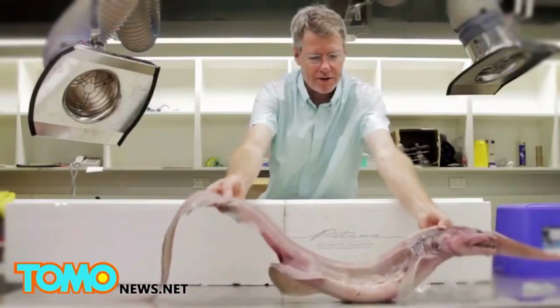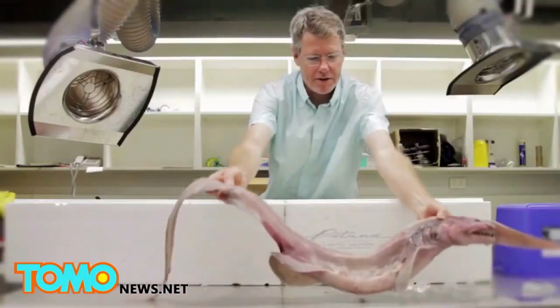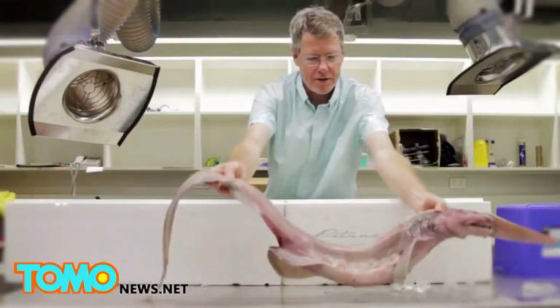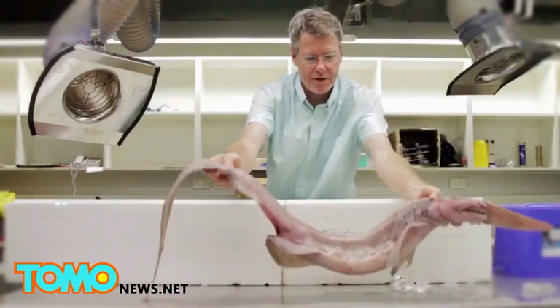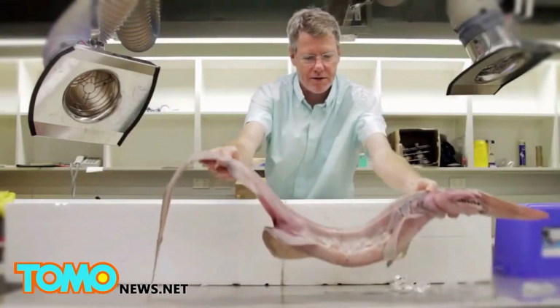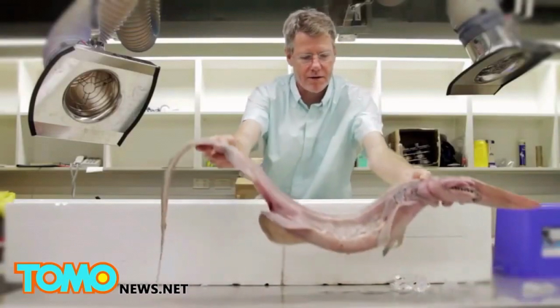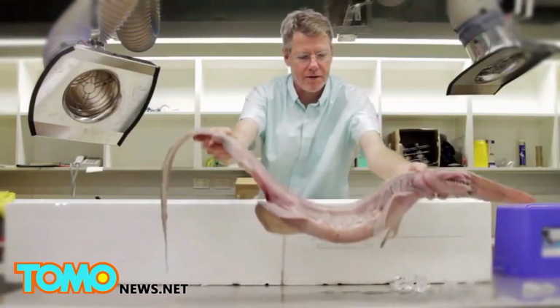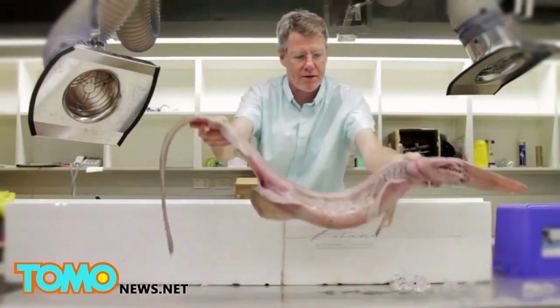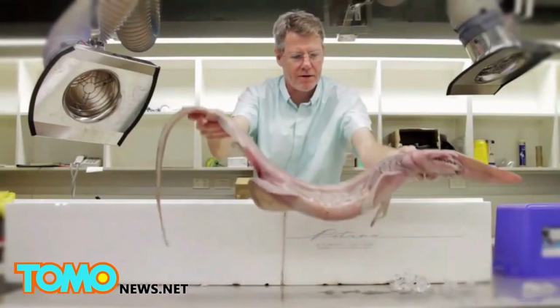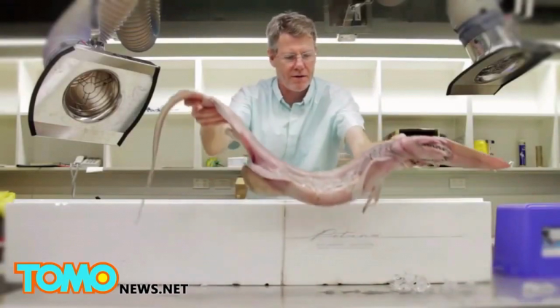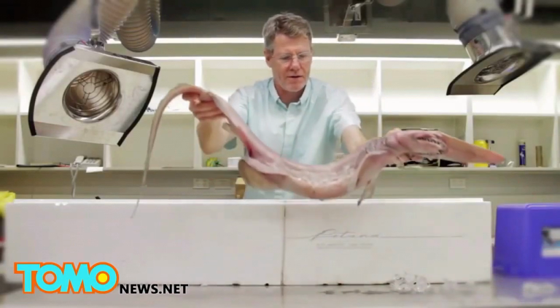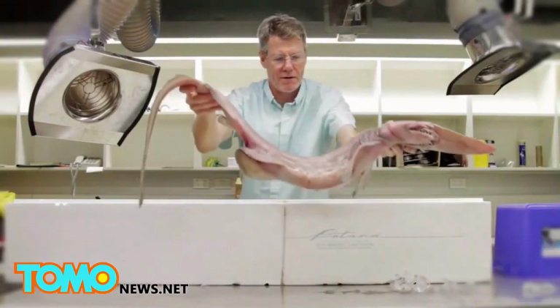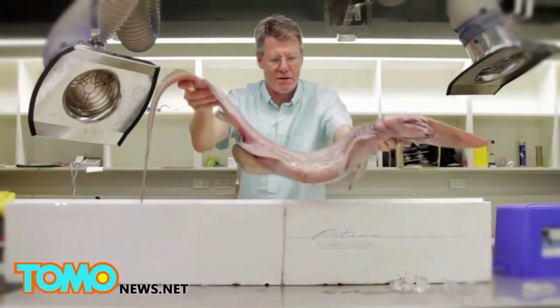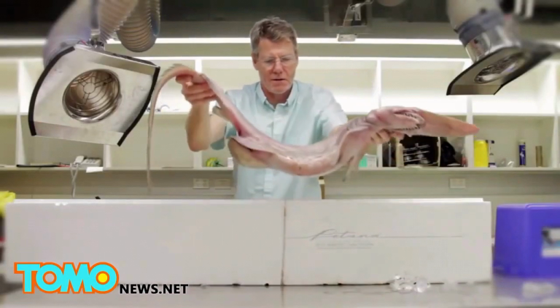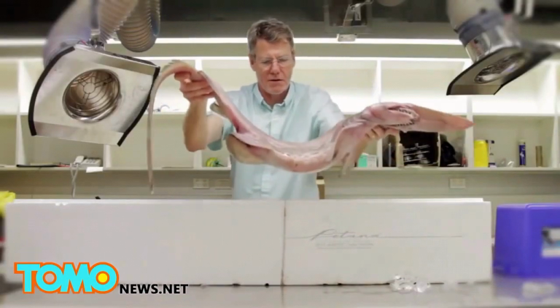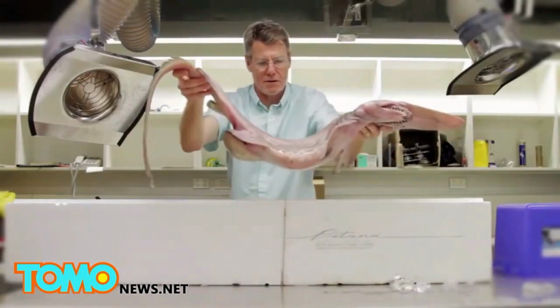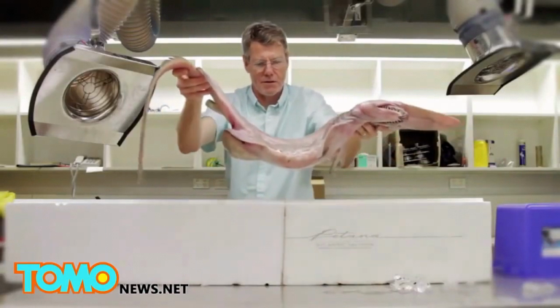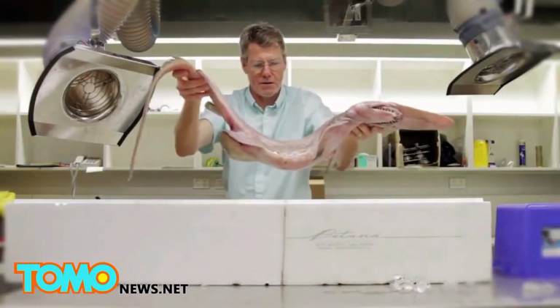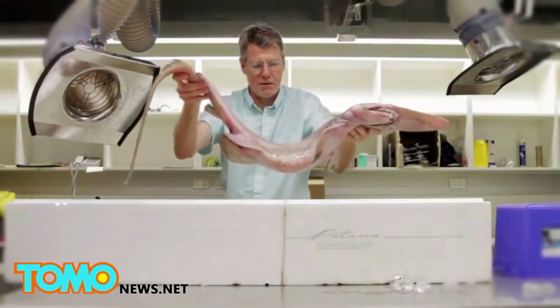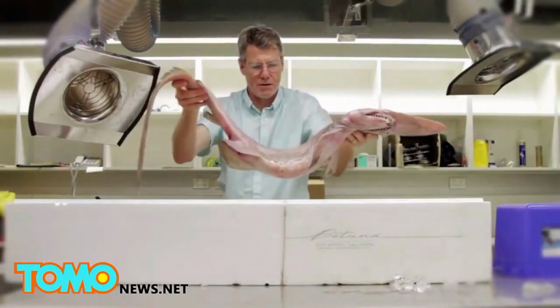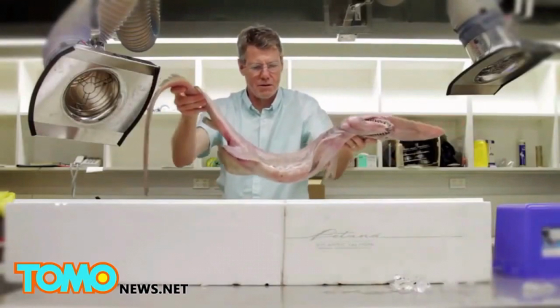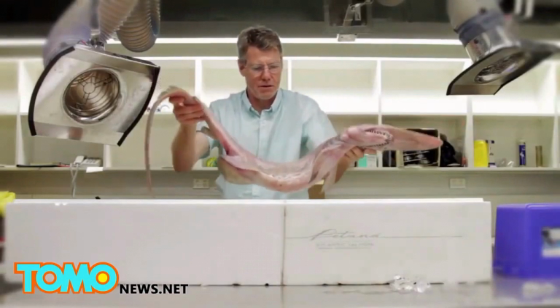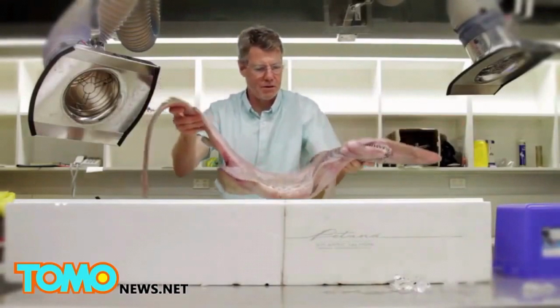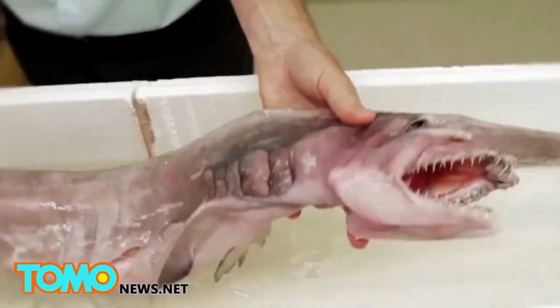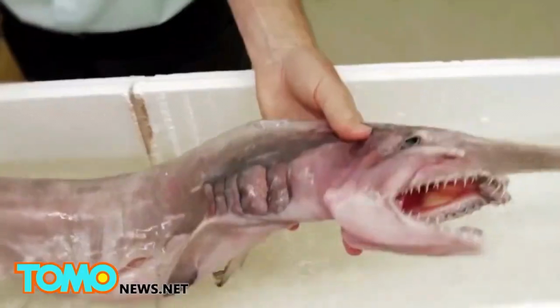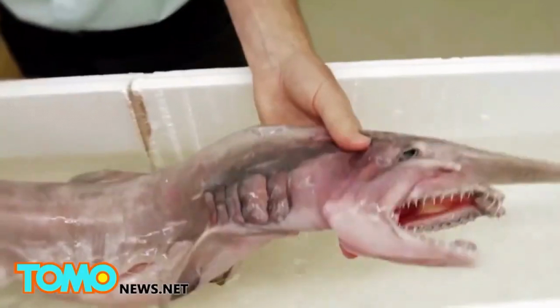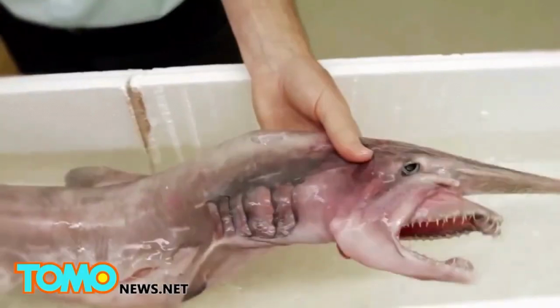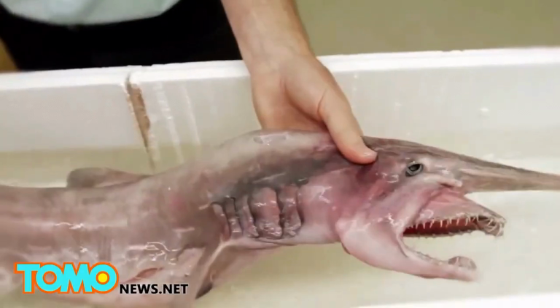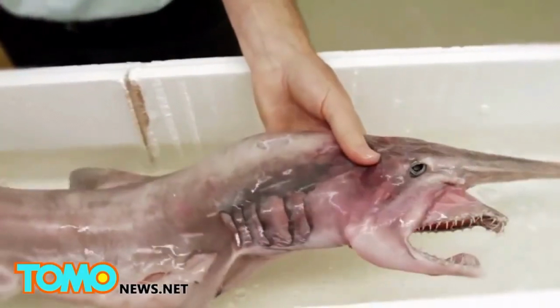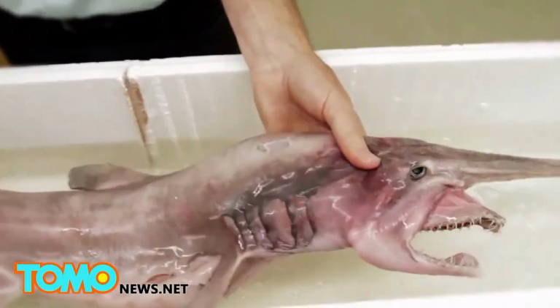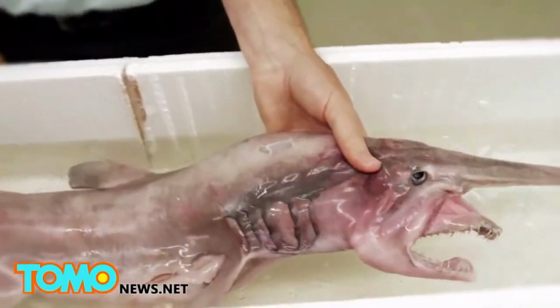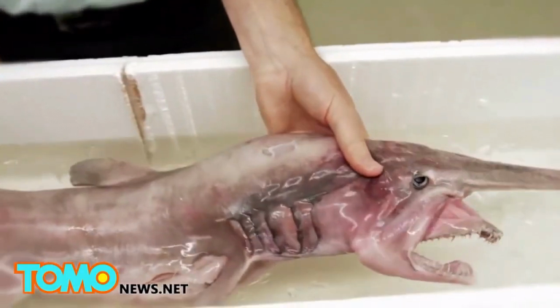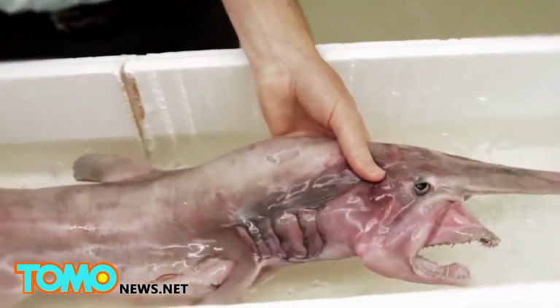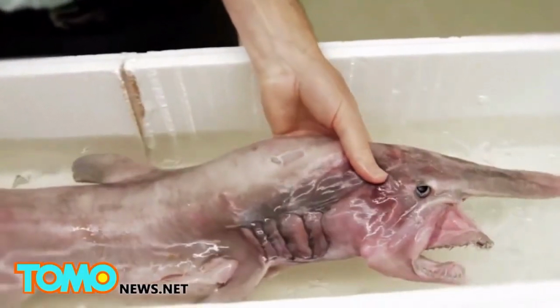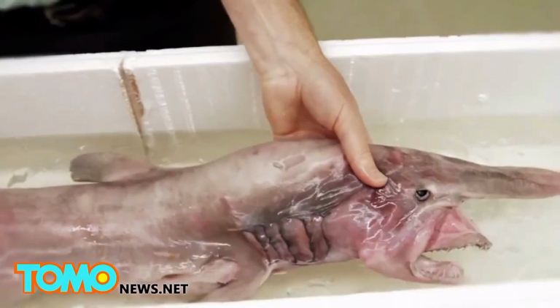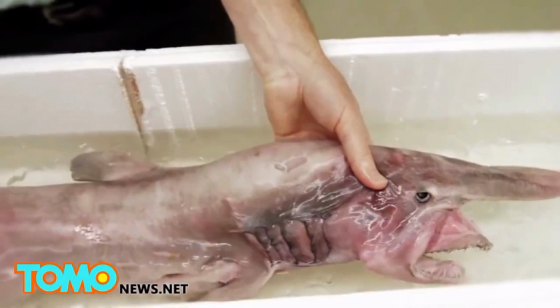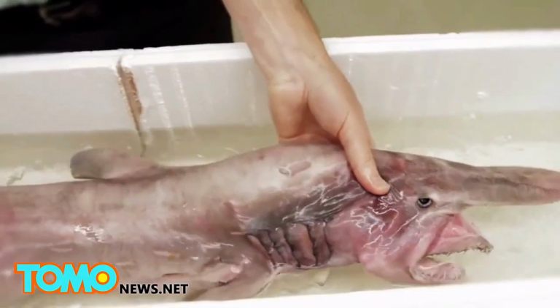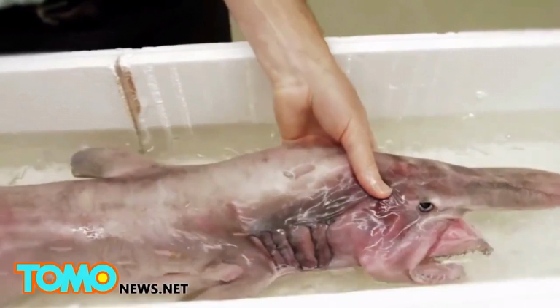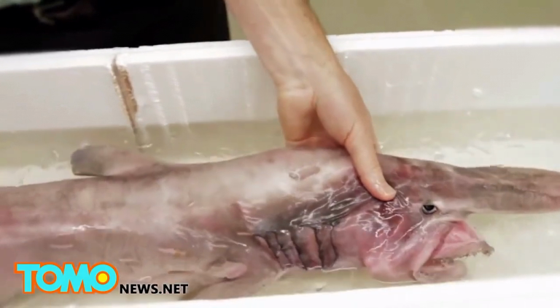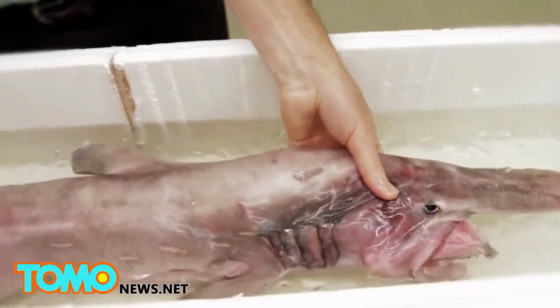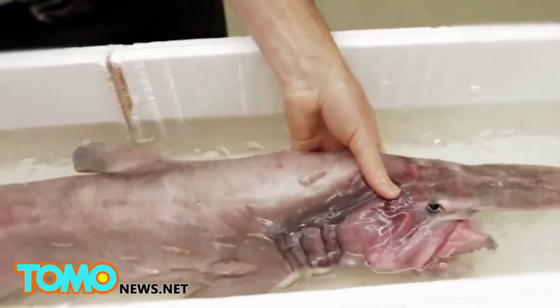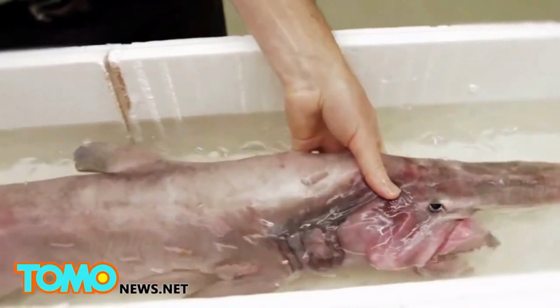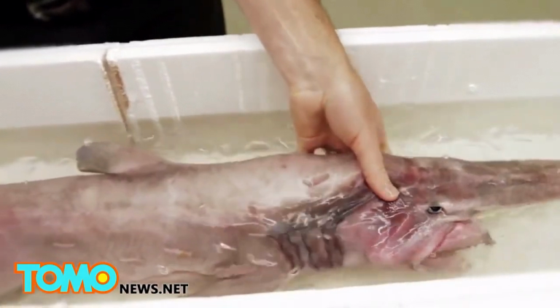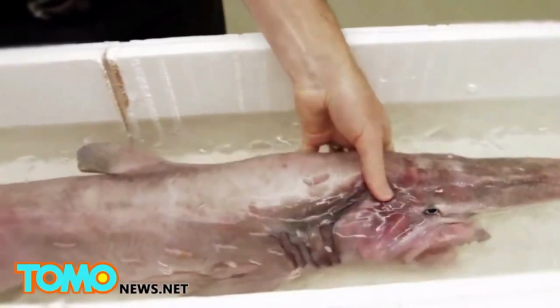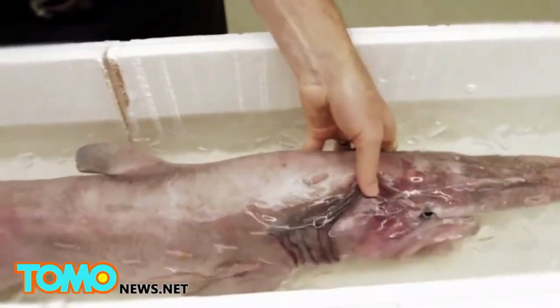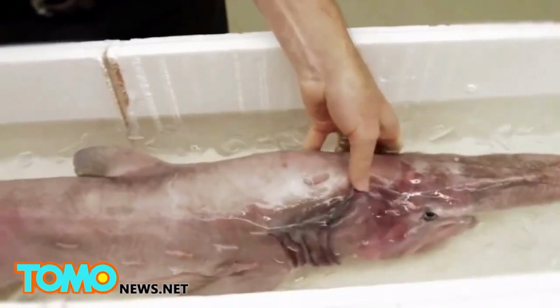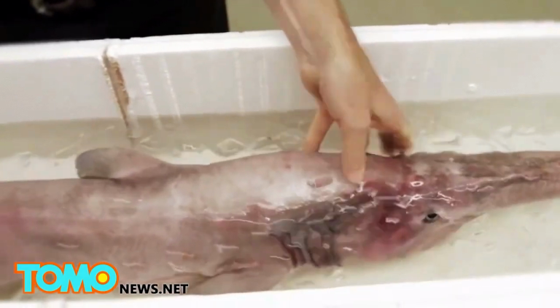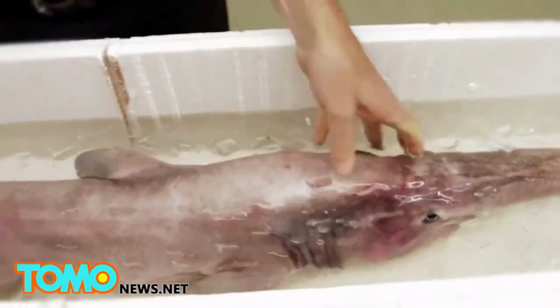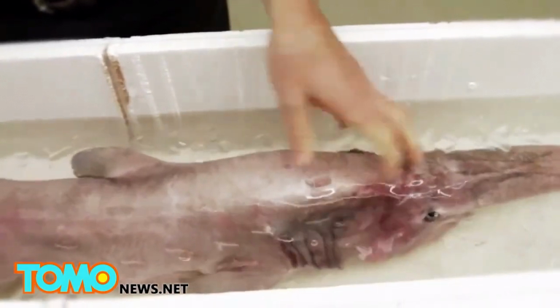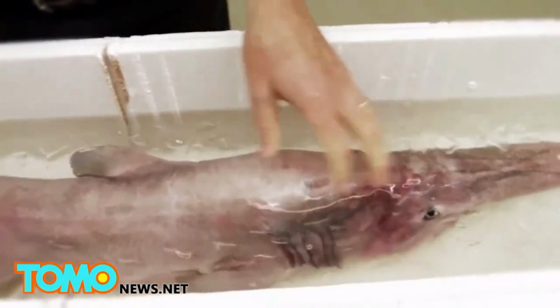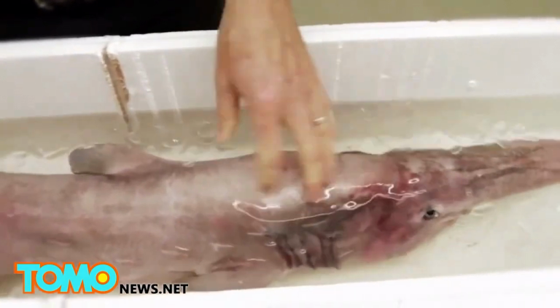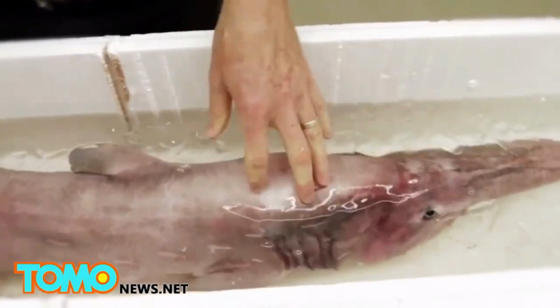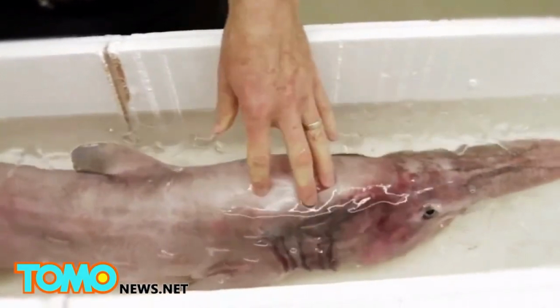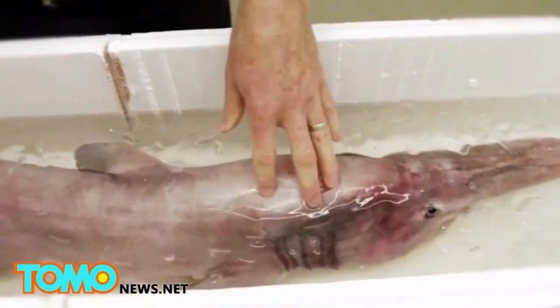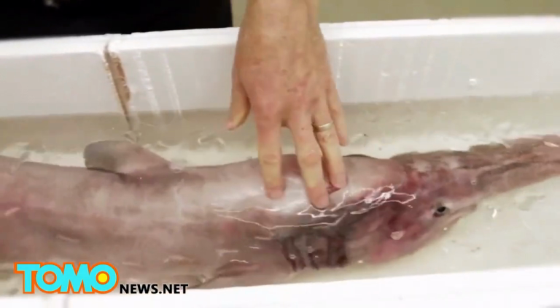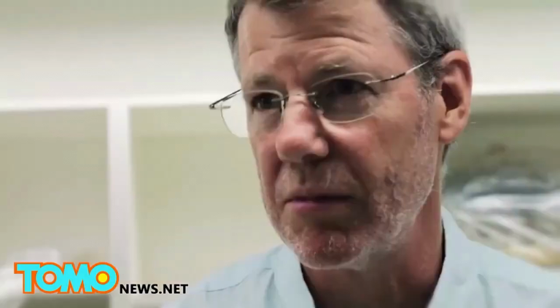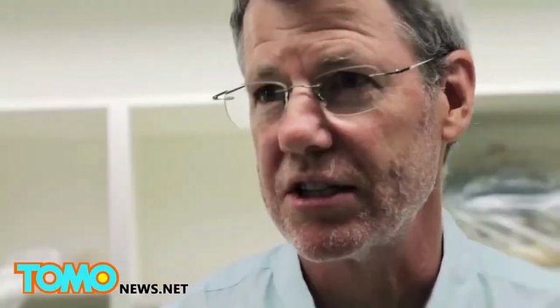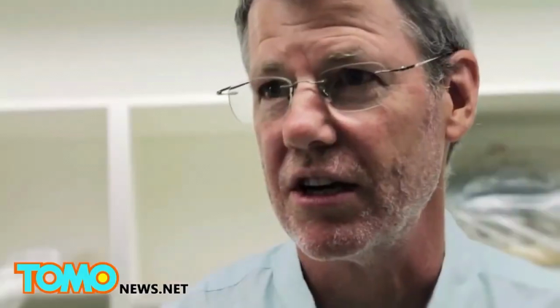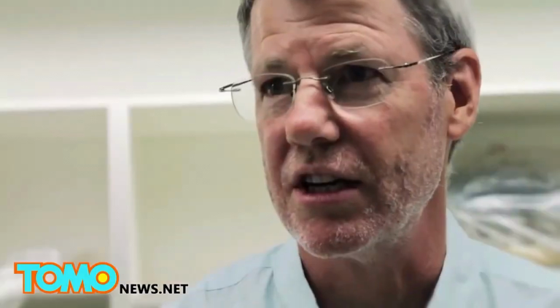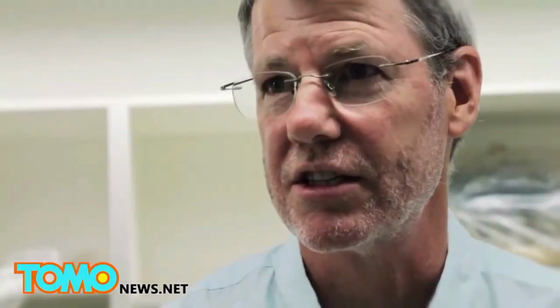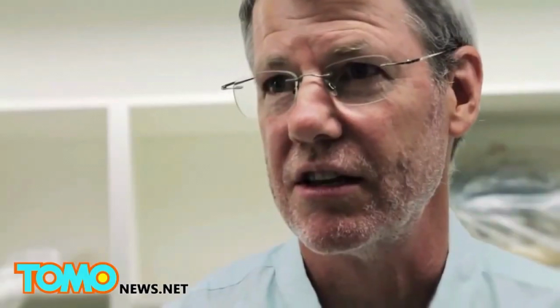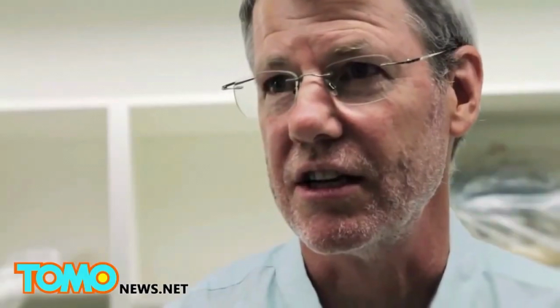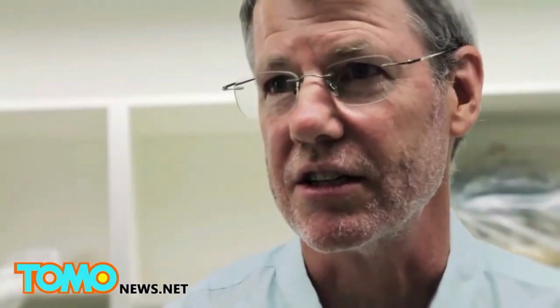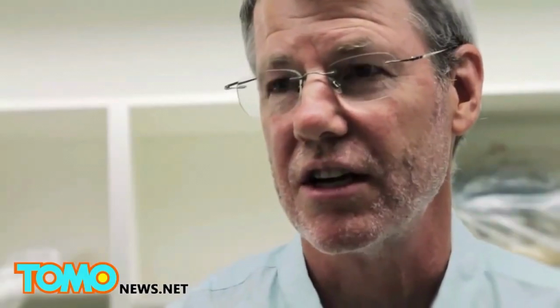This is the fourth specimen I've seen. I've seen two large ones over three metres long and another small one similar in size to this.